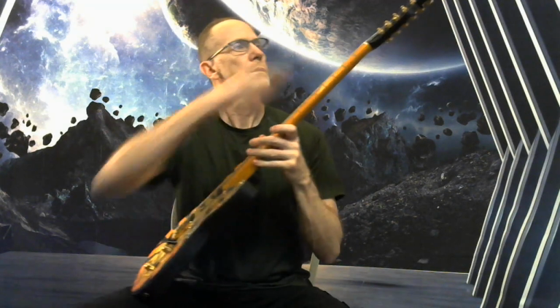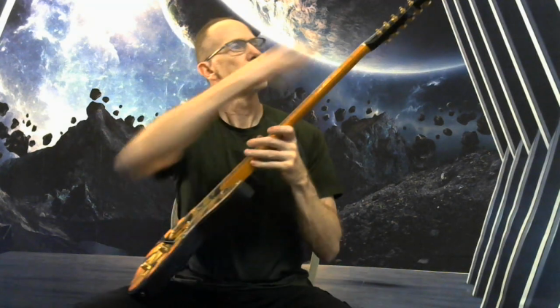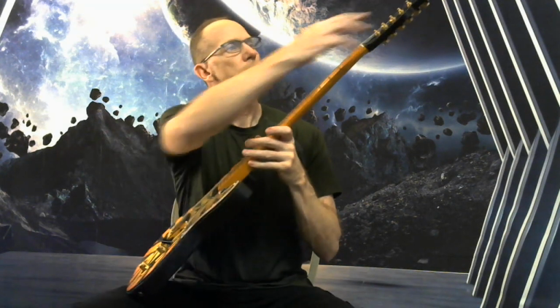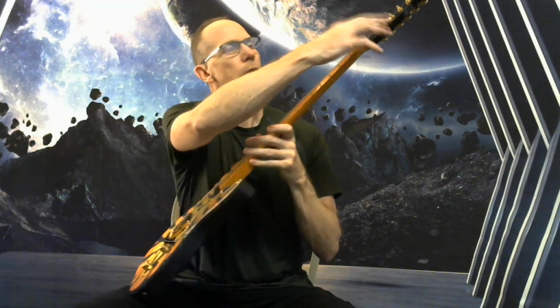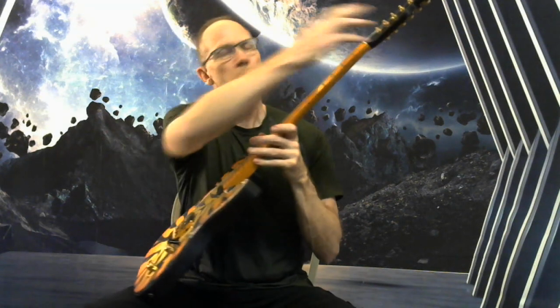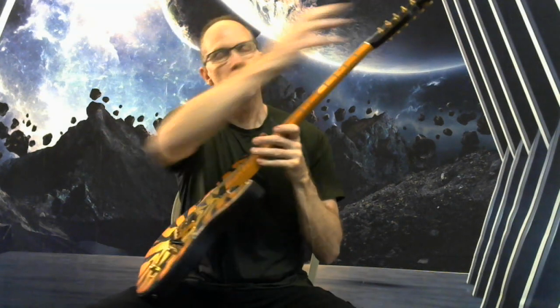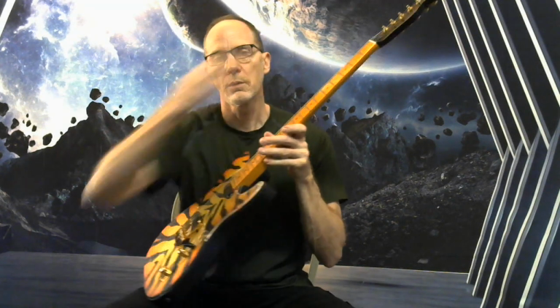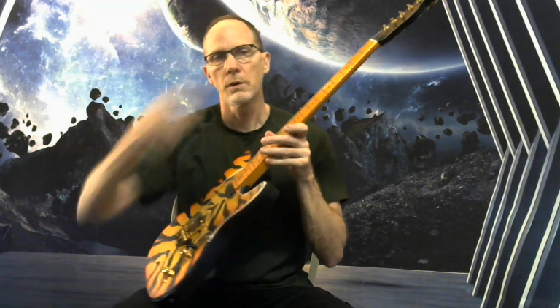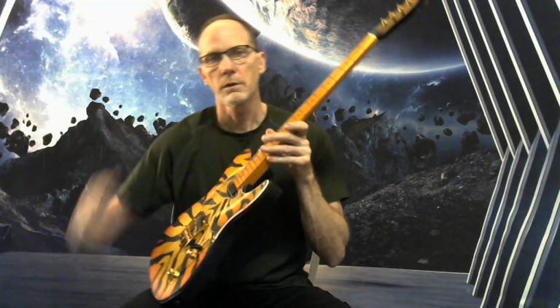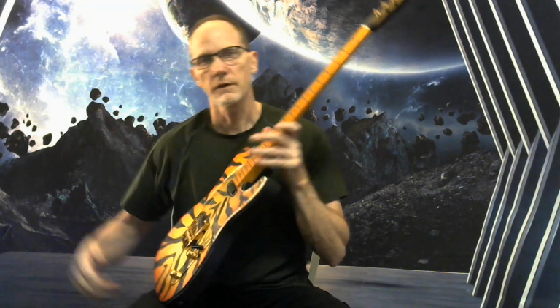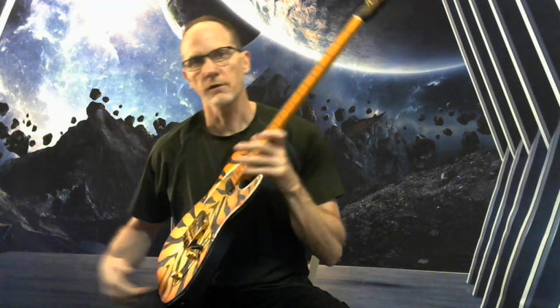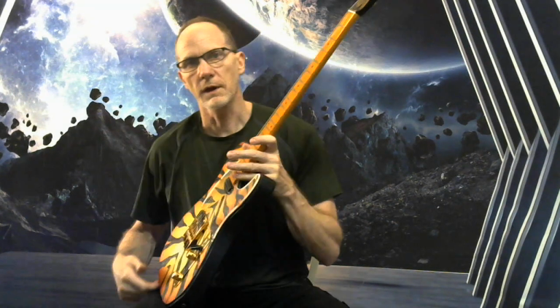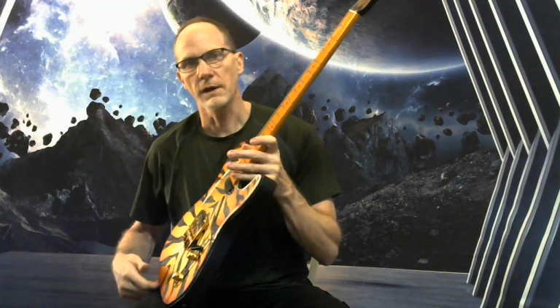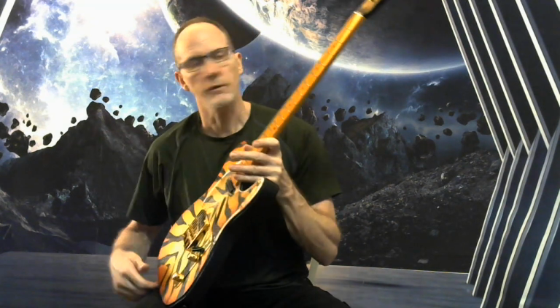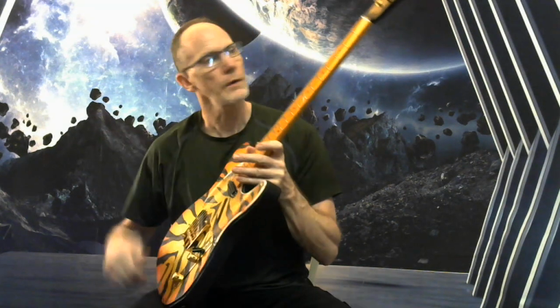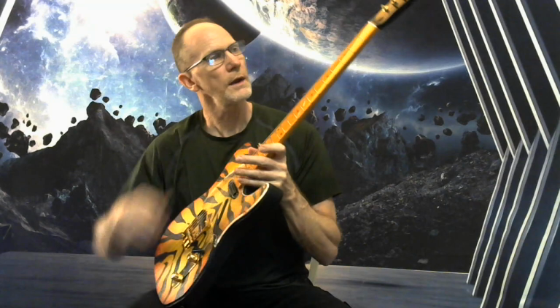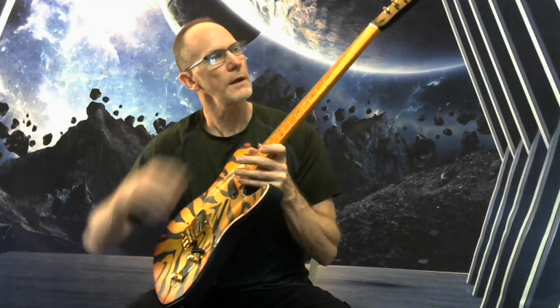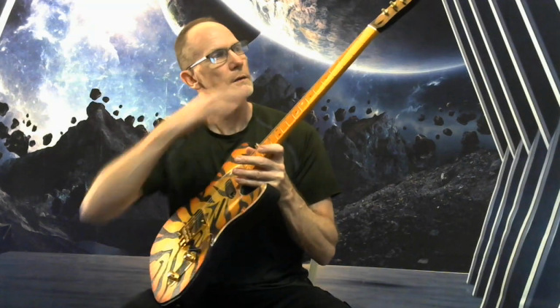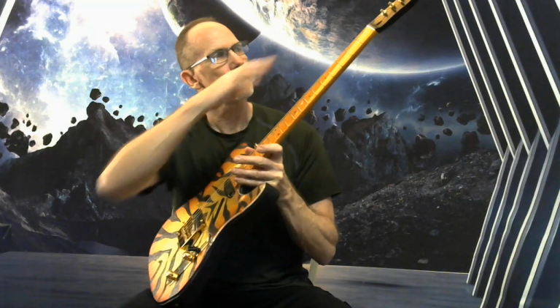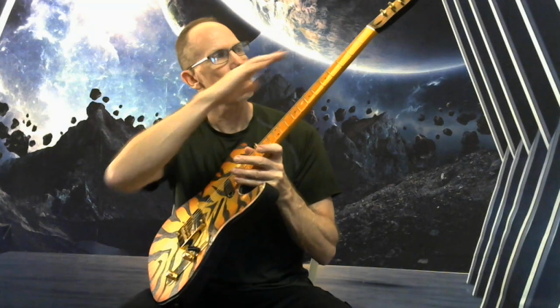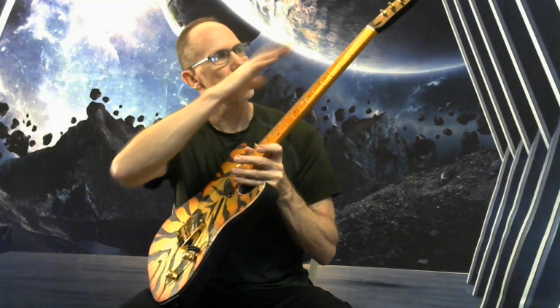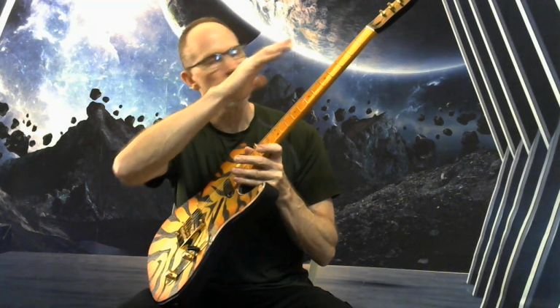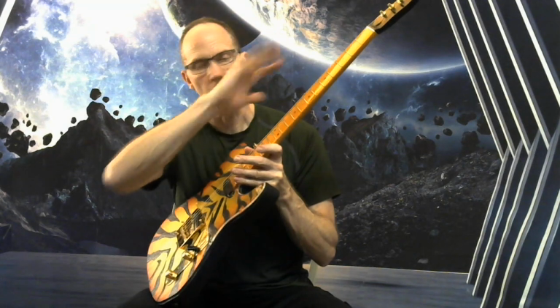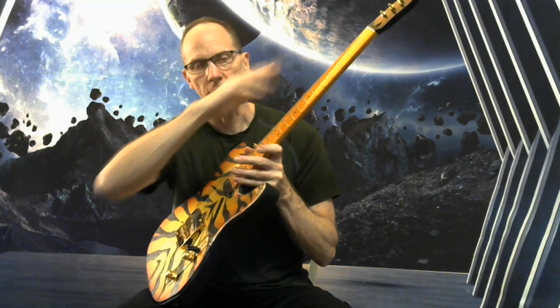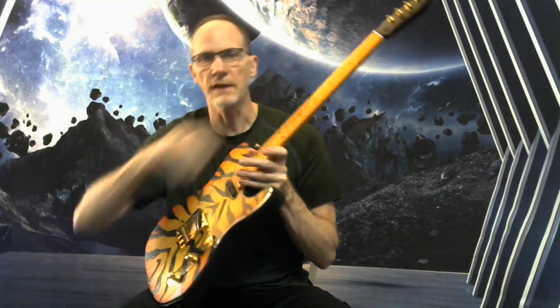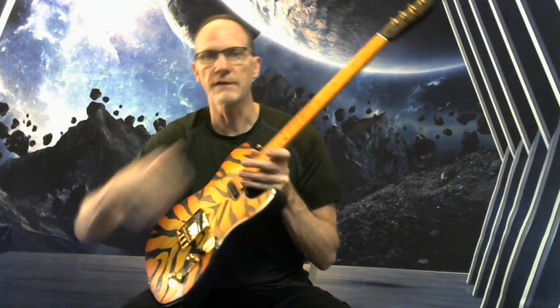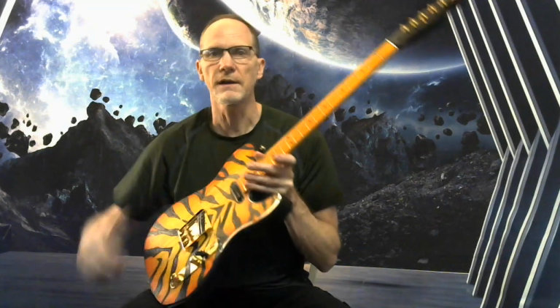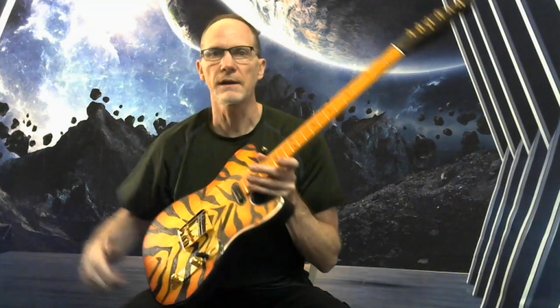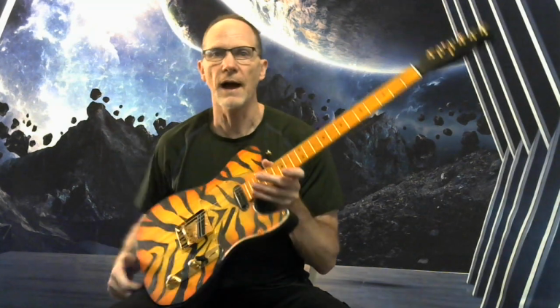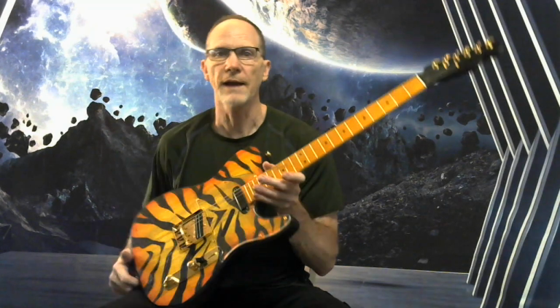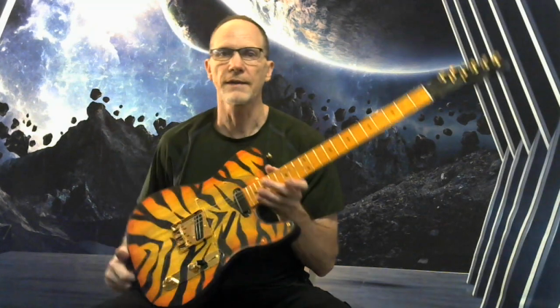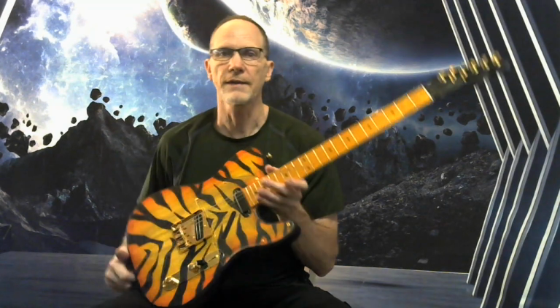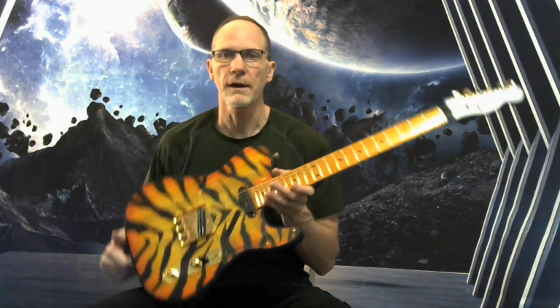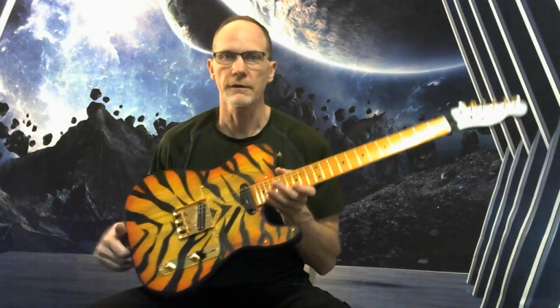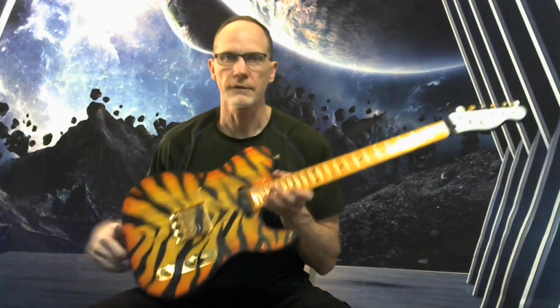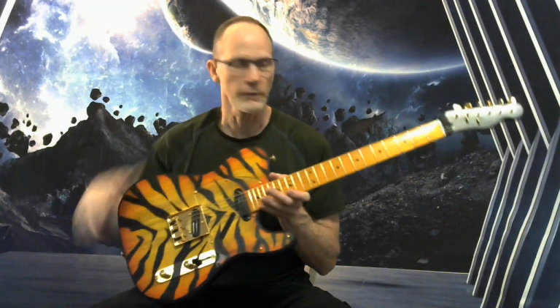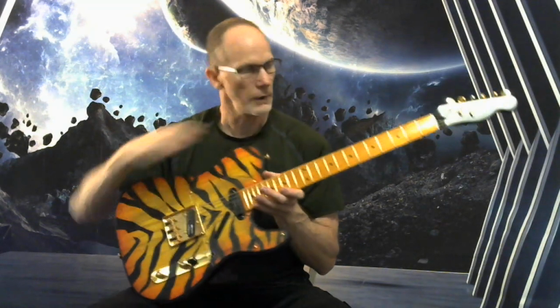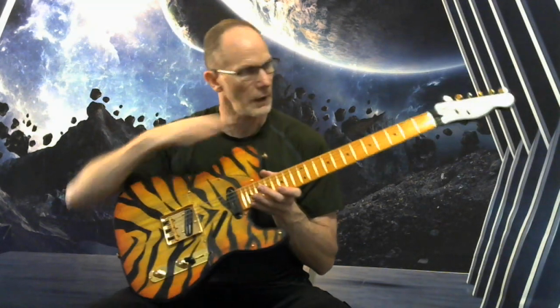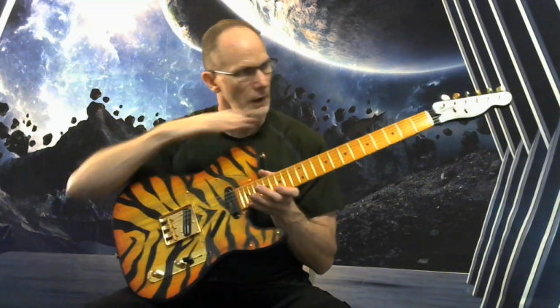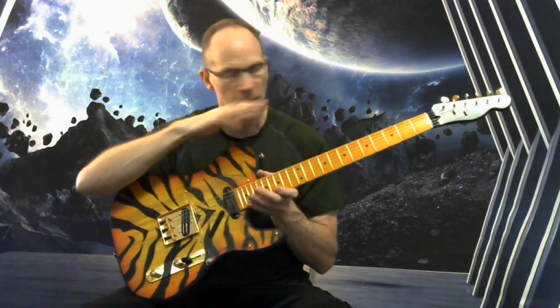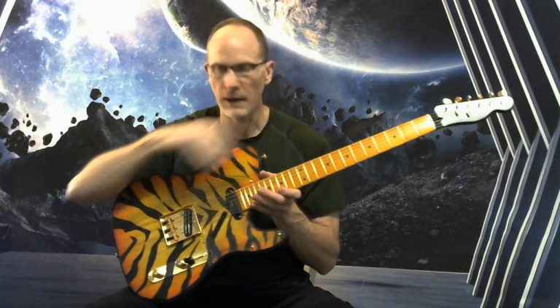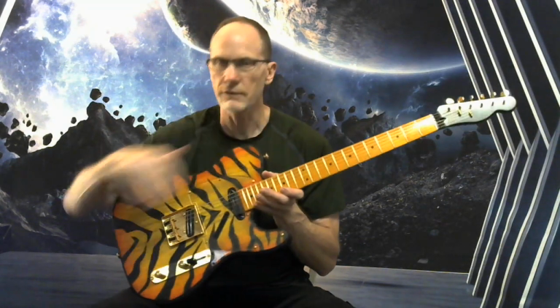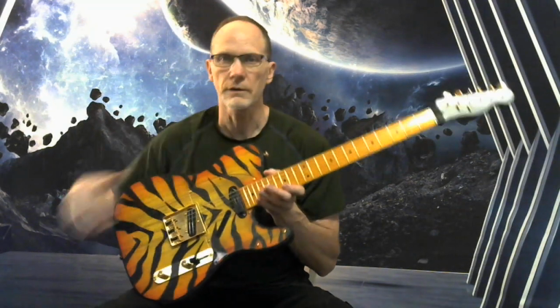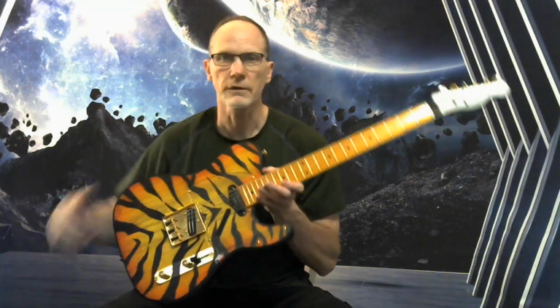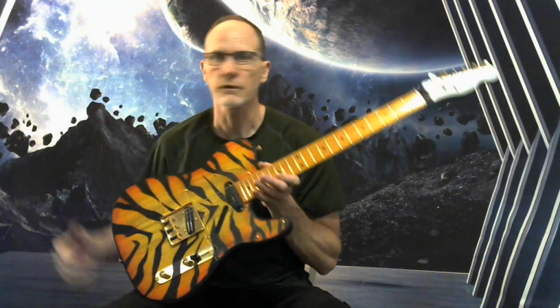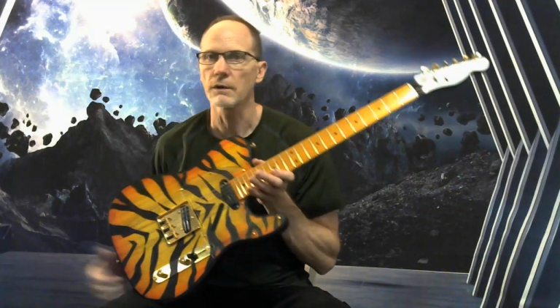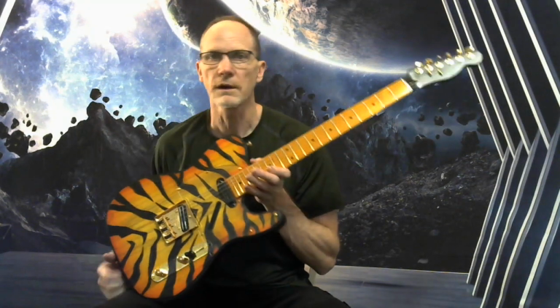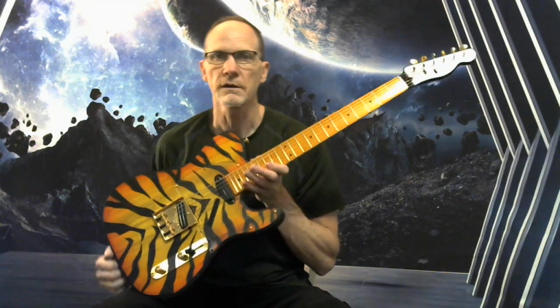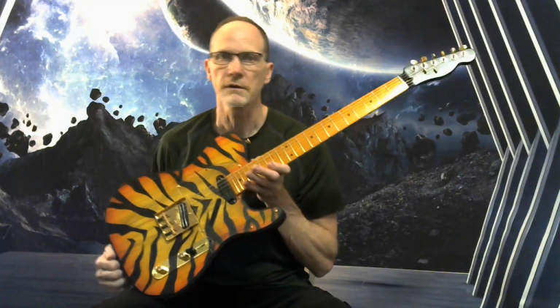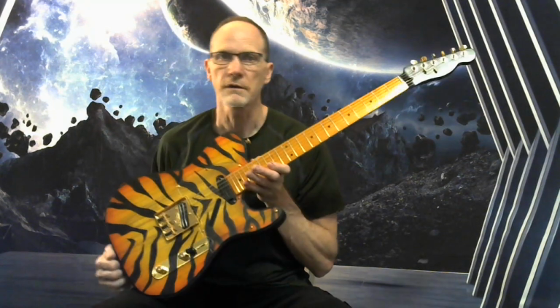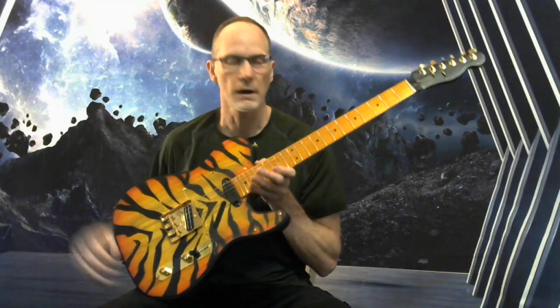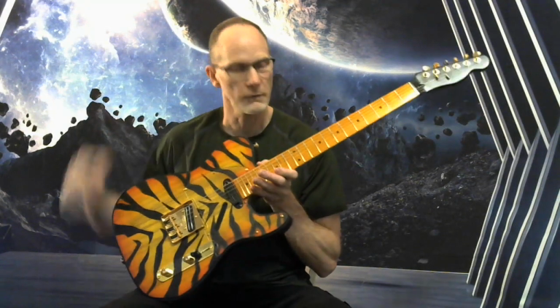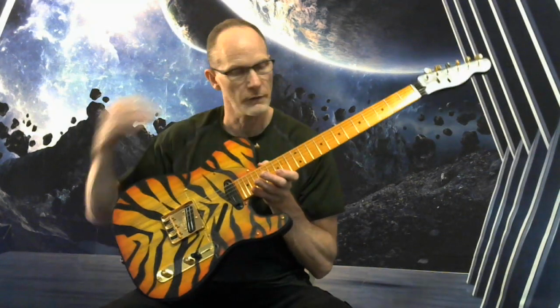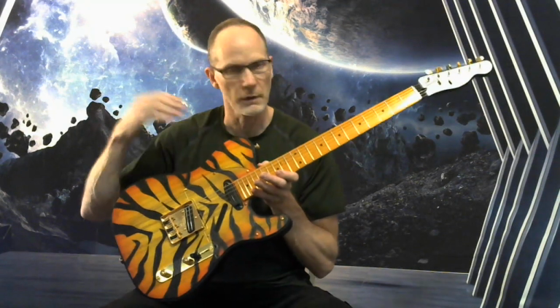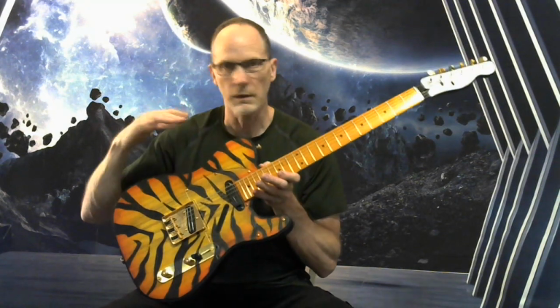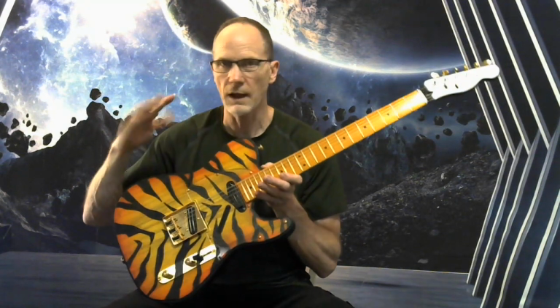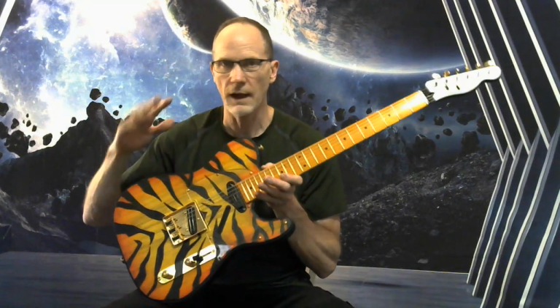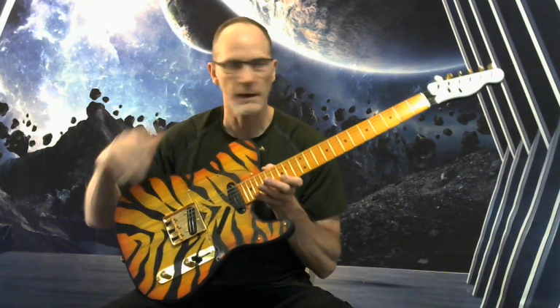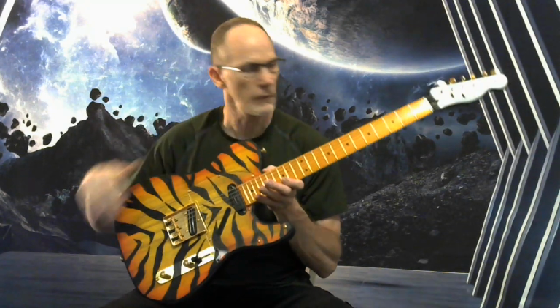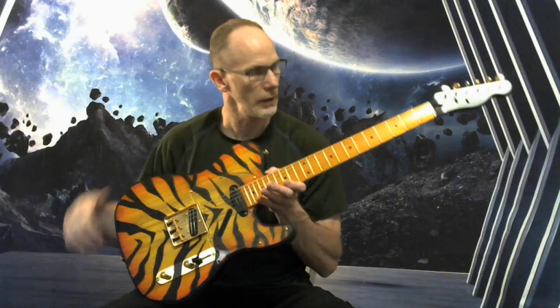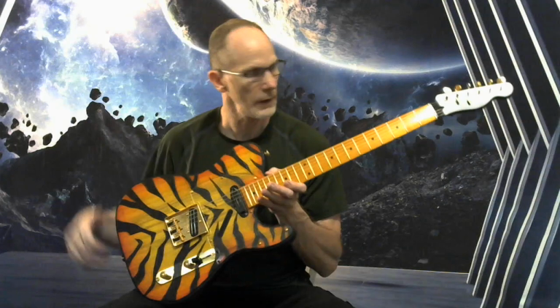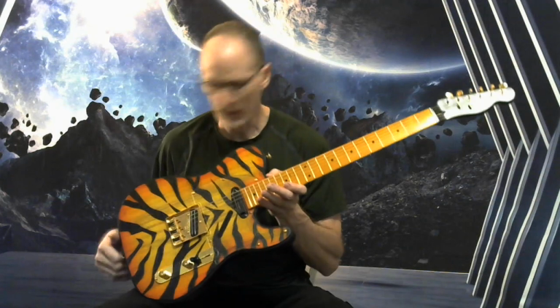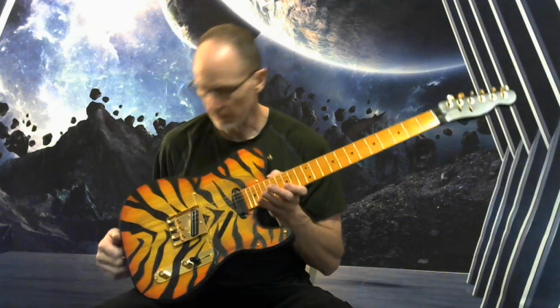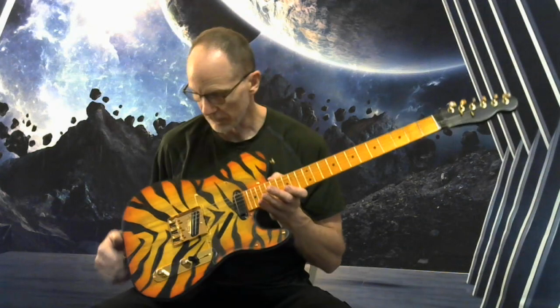Two string trees with the easy glide, so they're not going to catch on the strings — it's going to glide really nice.